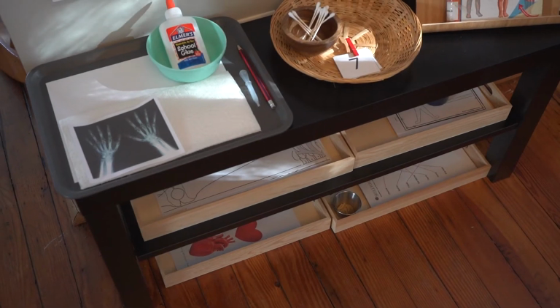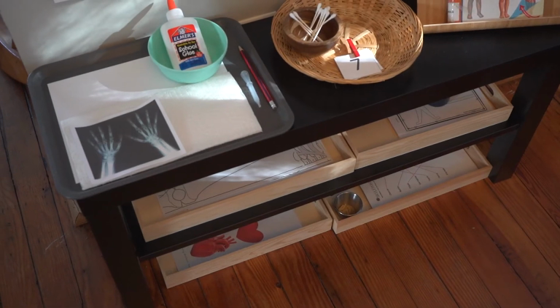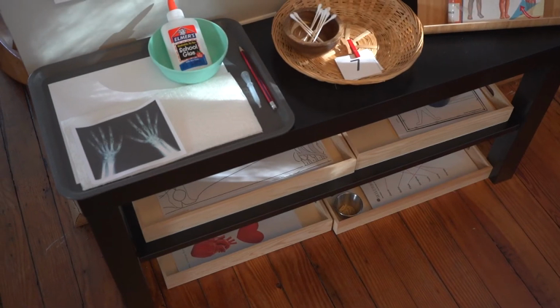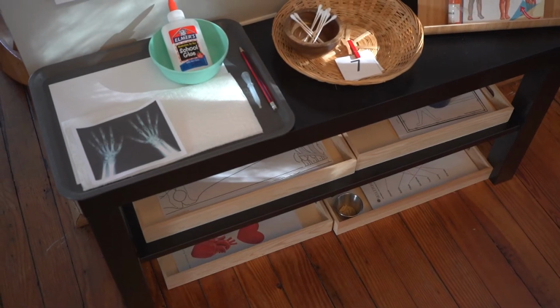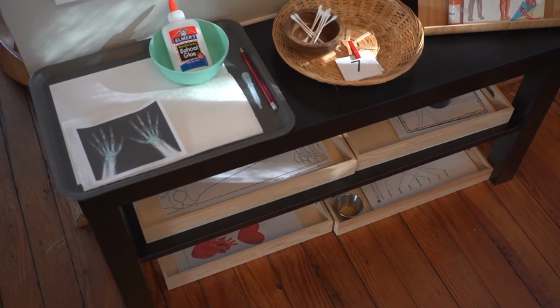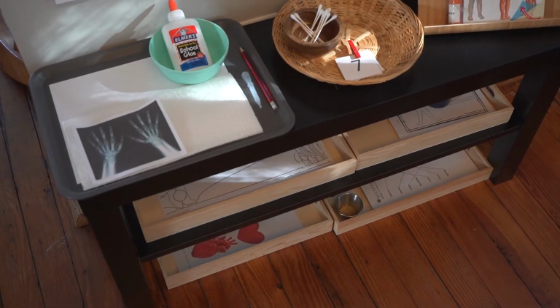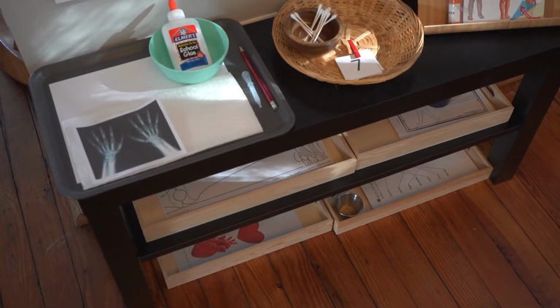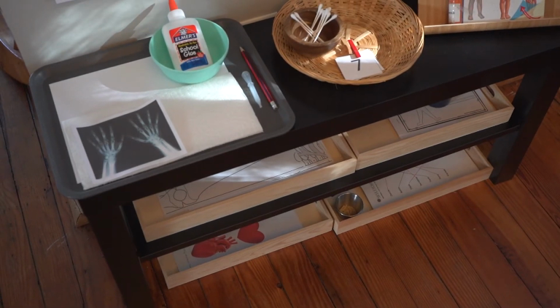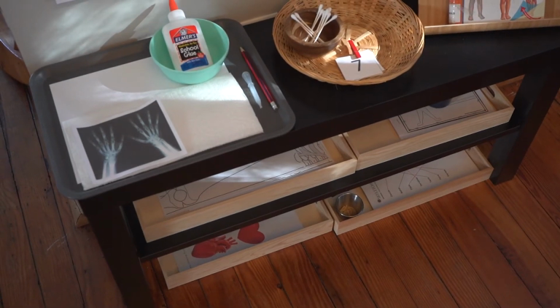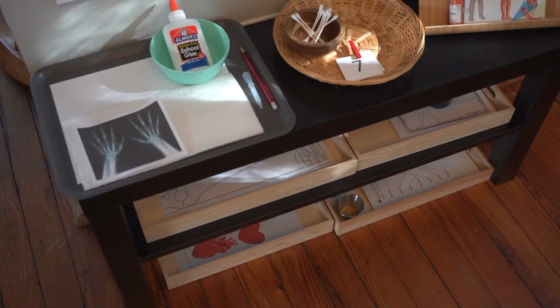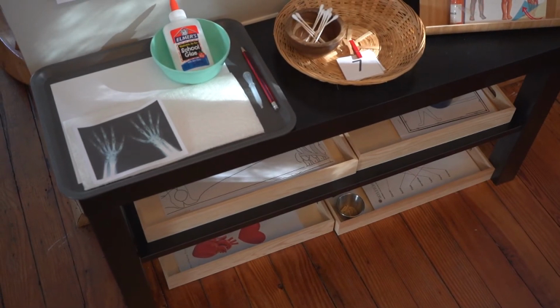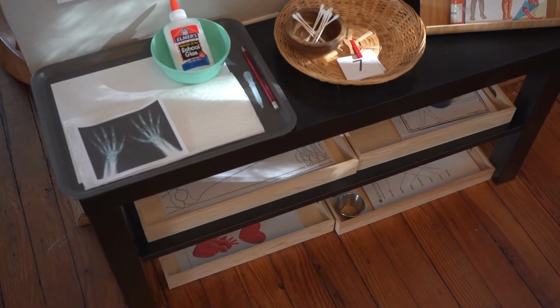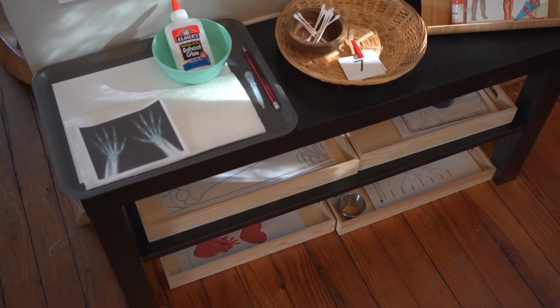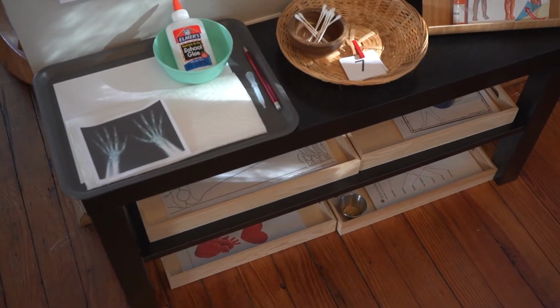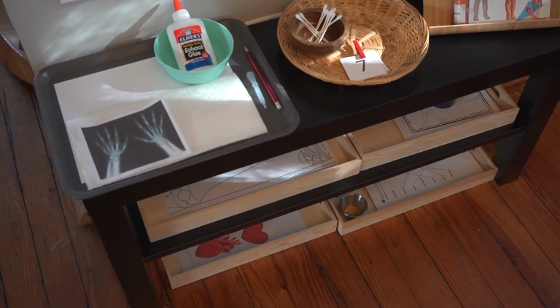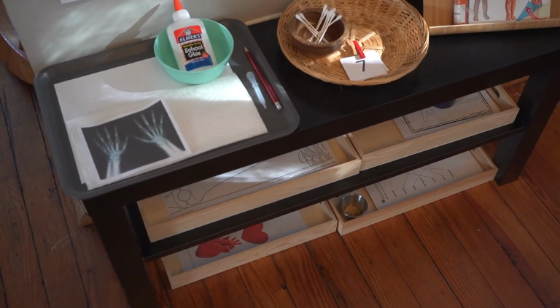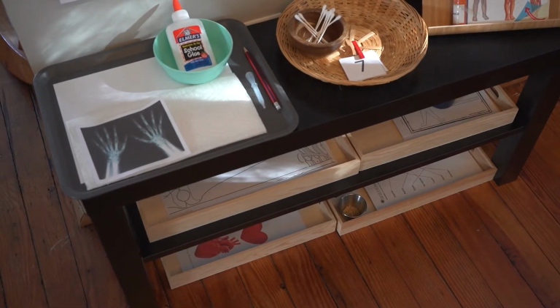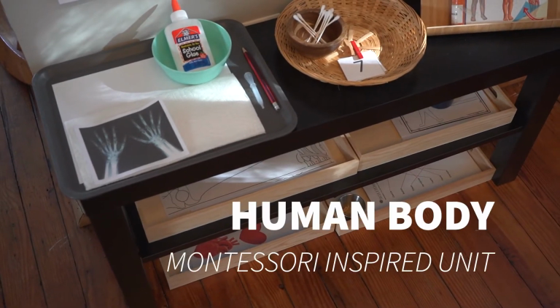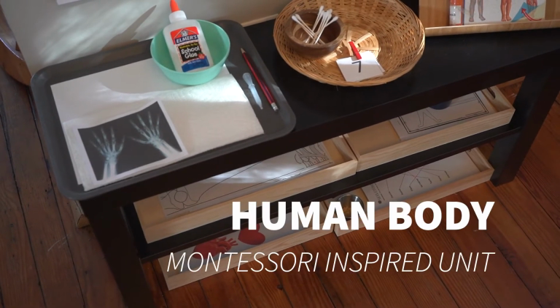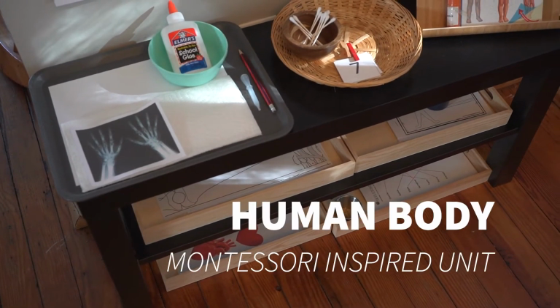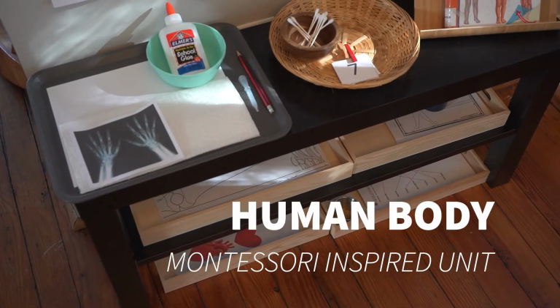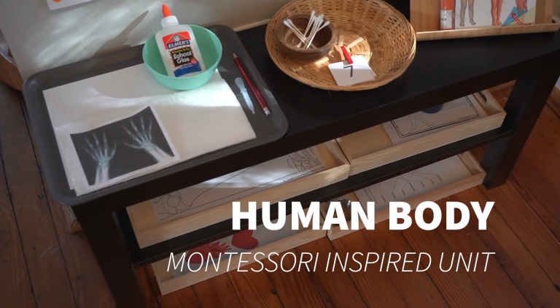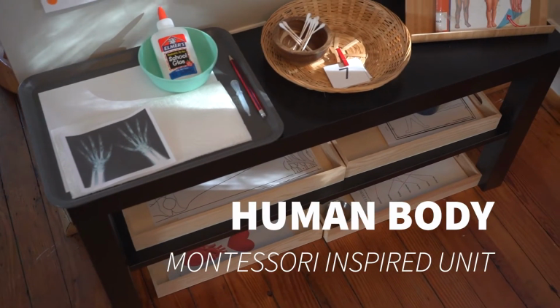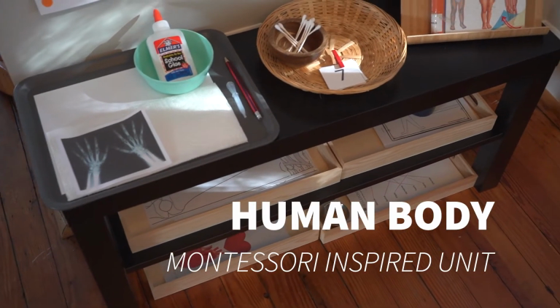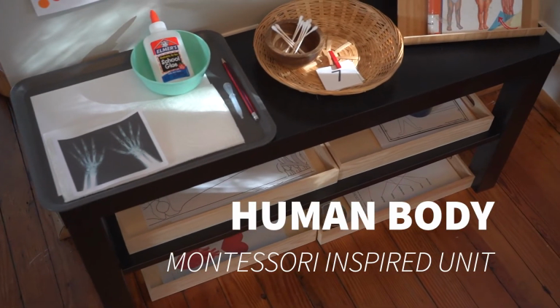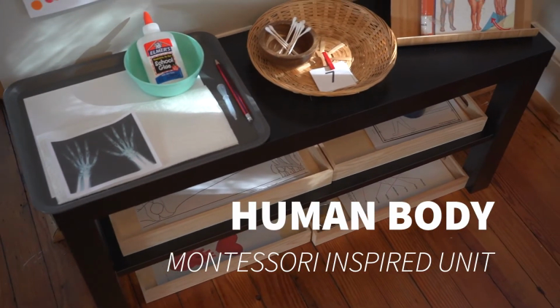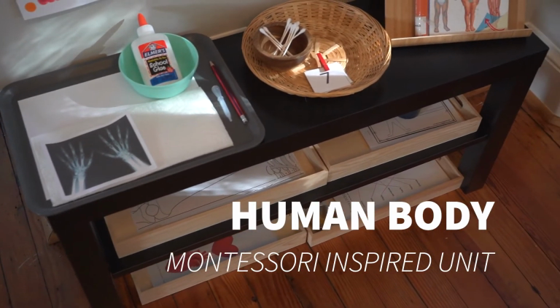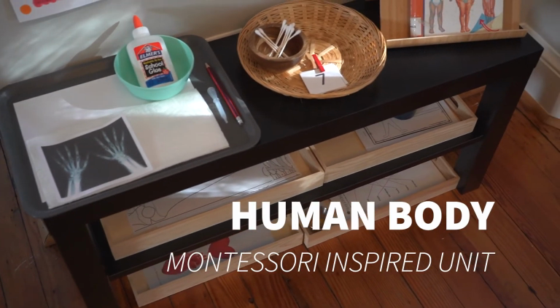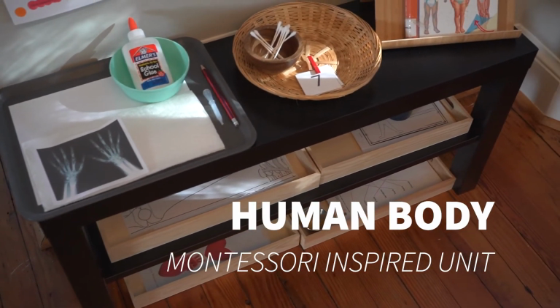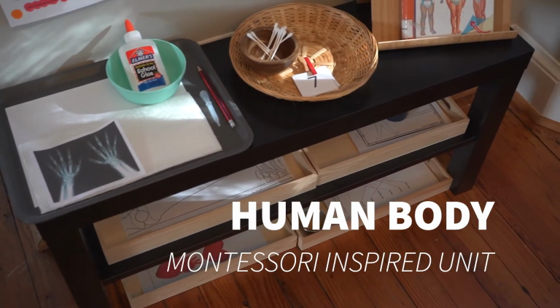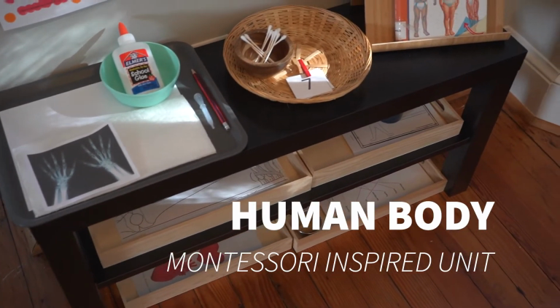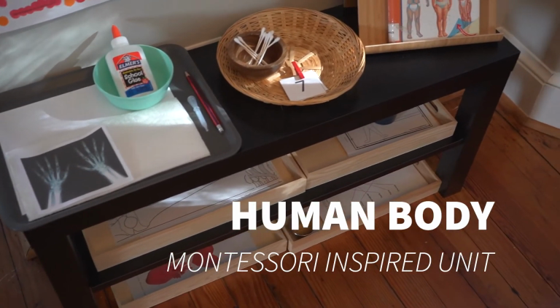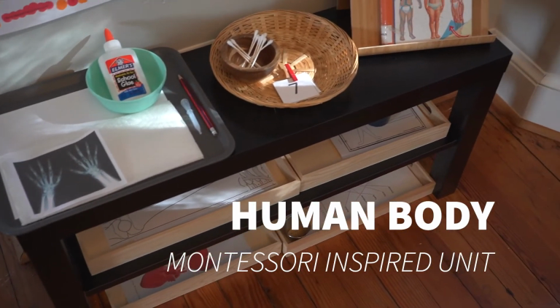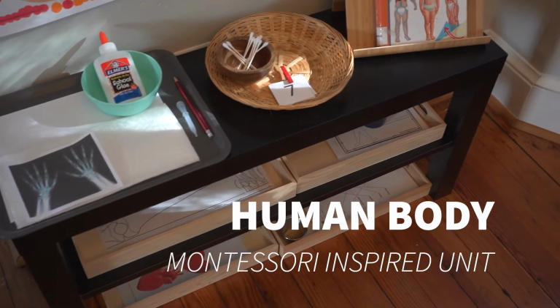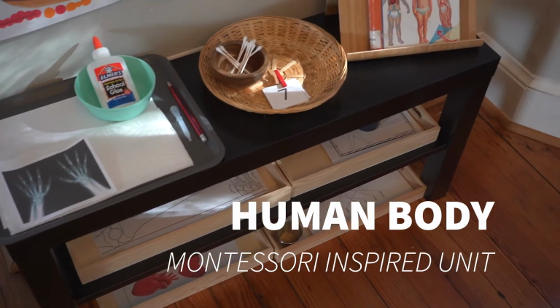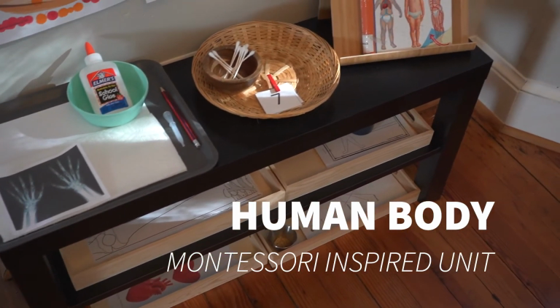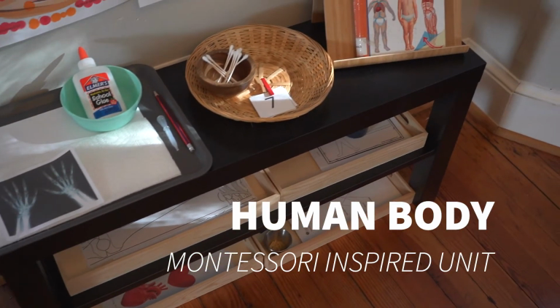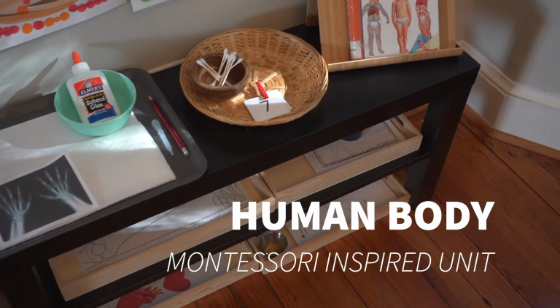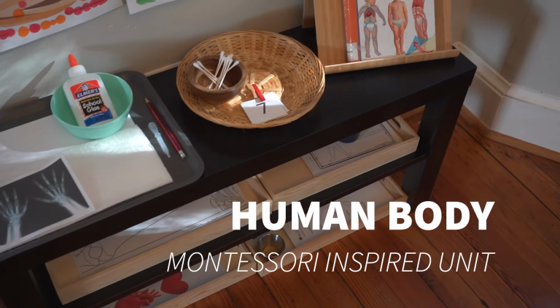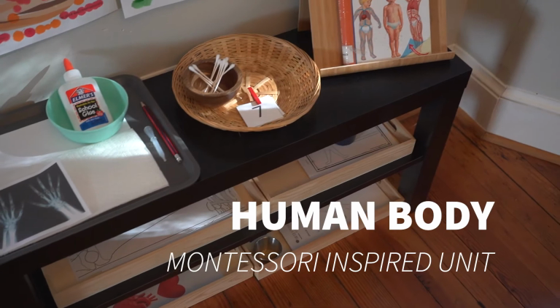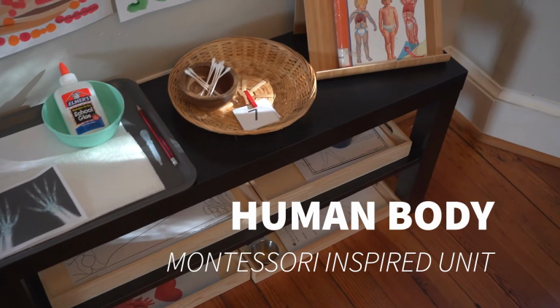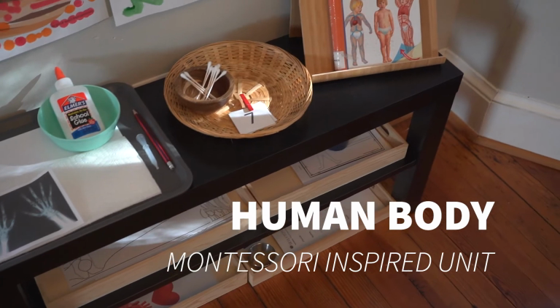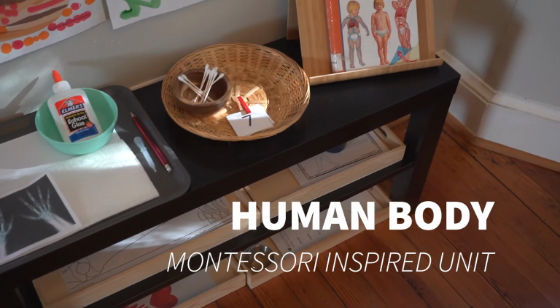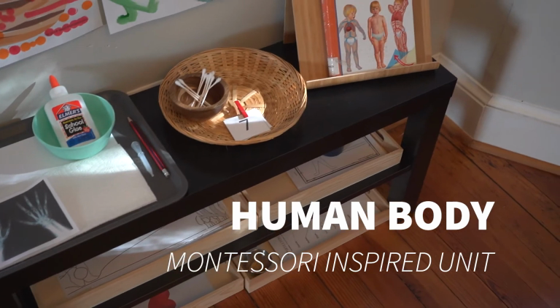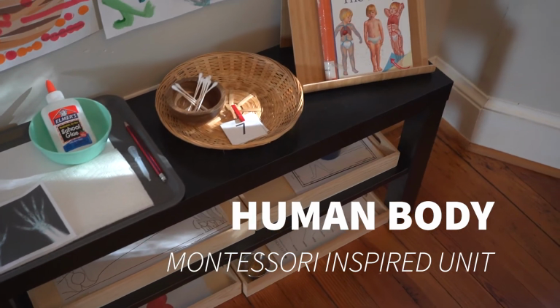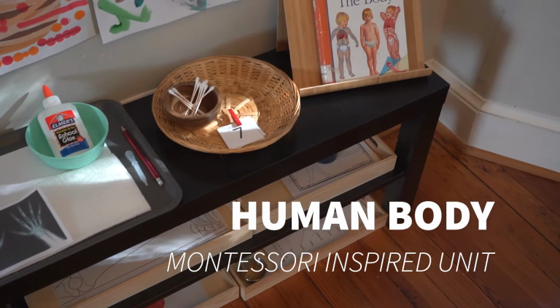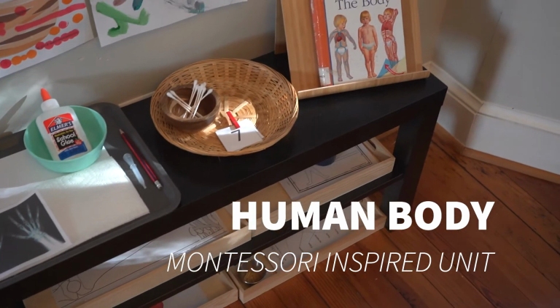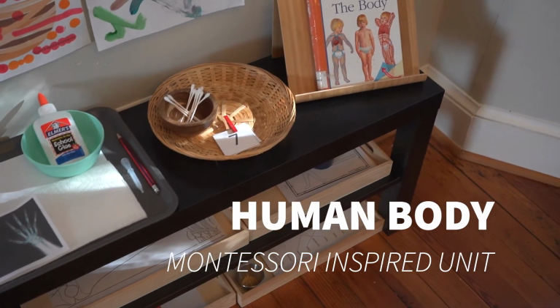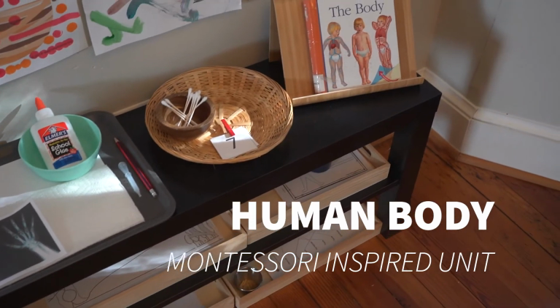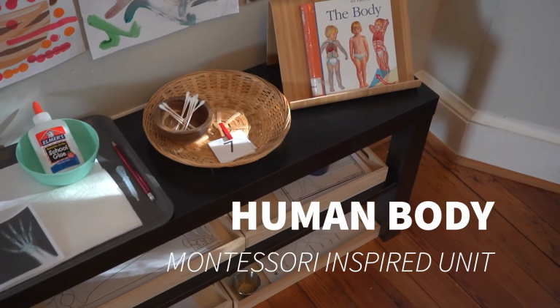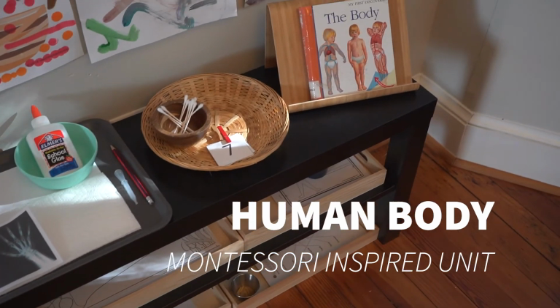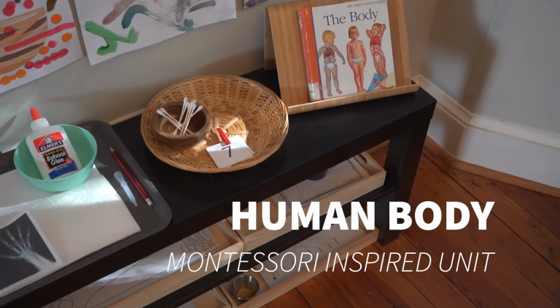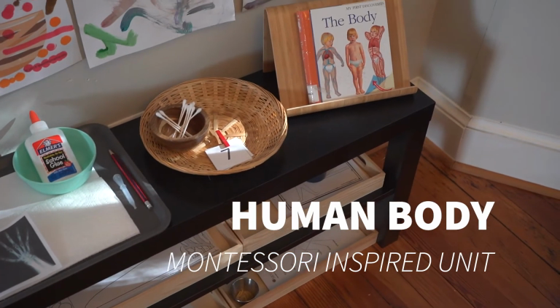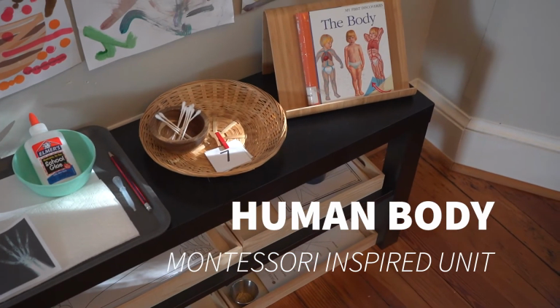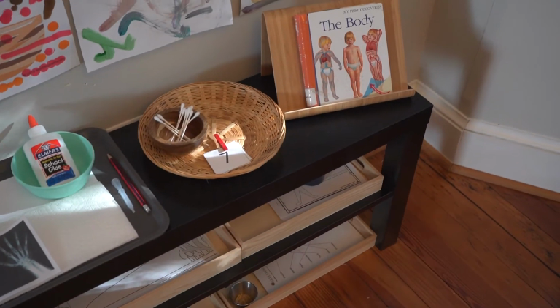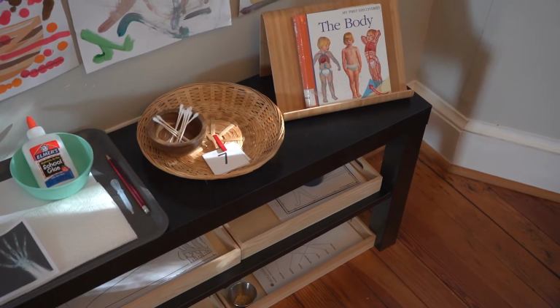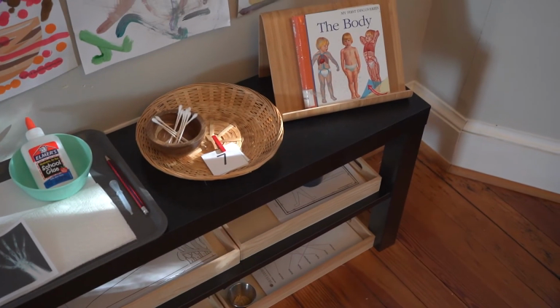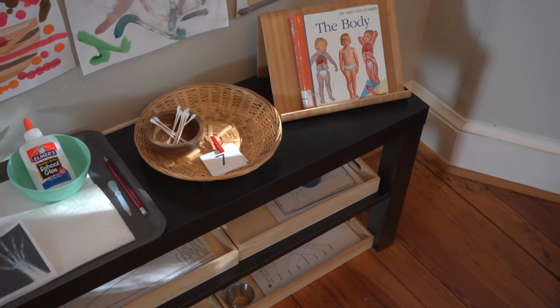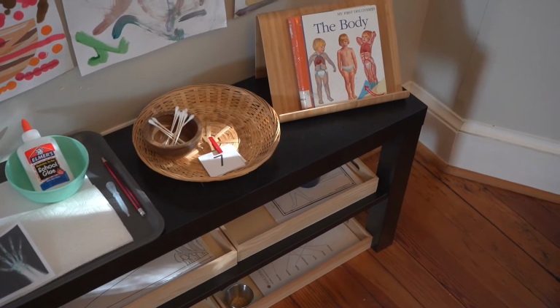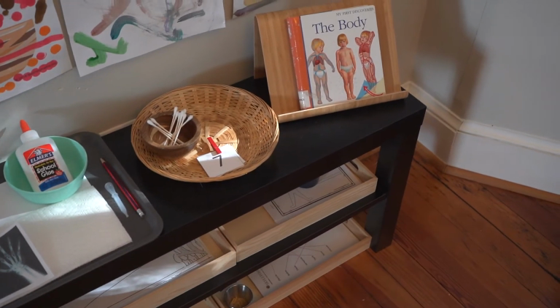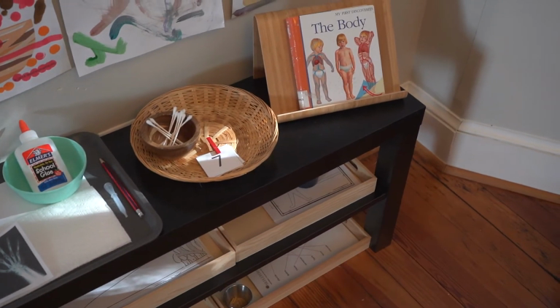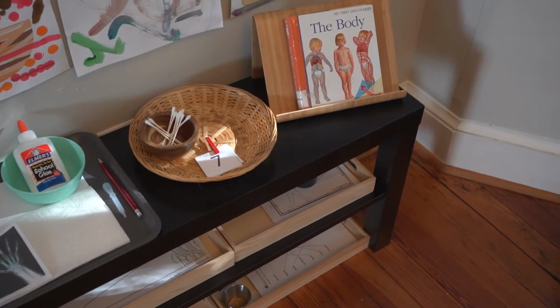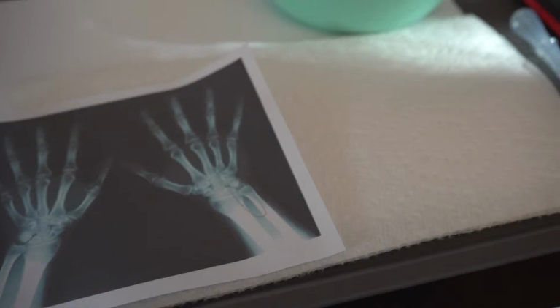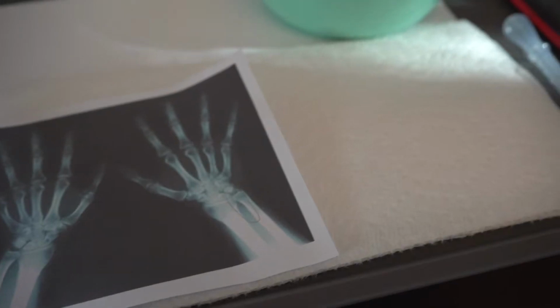Hey guys, it's Rae here at OliverHomes.com and today I want to share with you a Montessori-inspired unit for the human body.